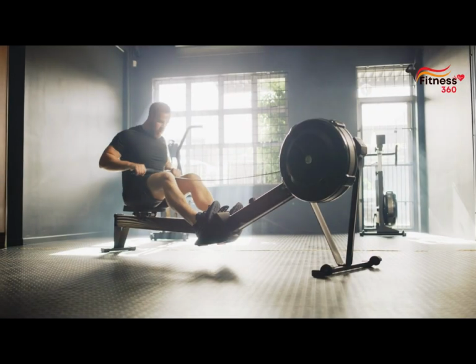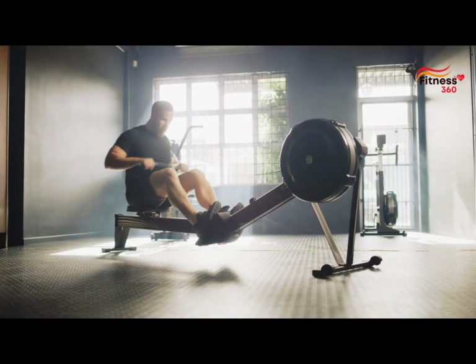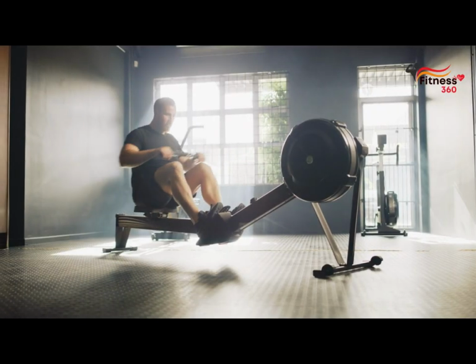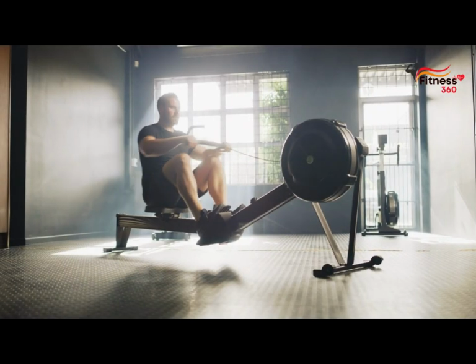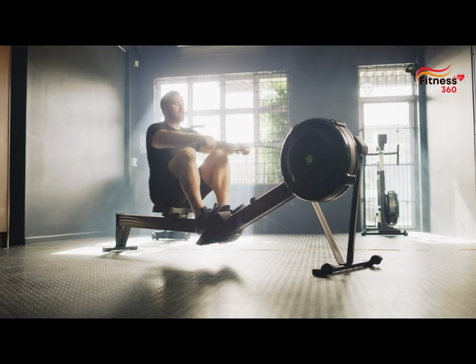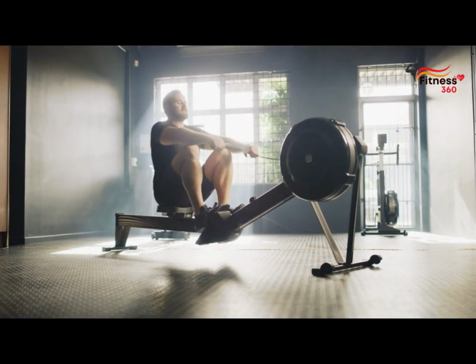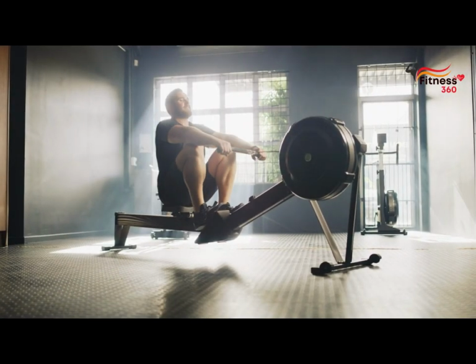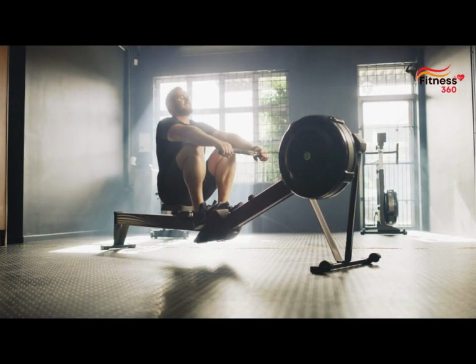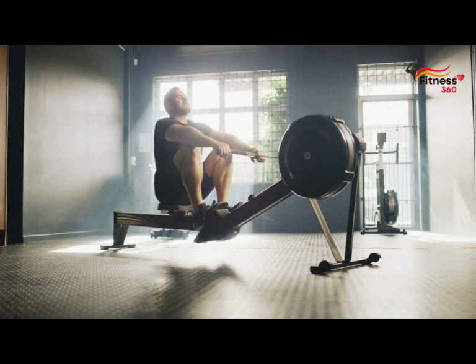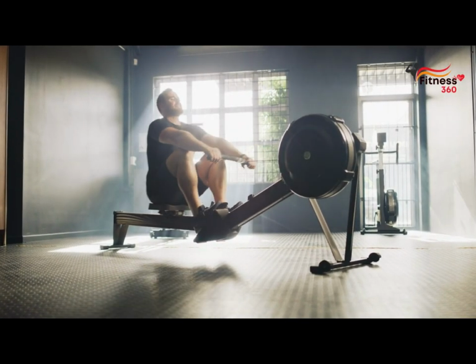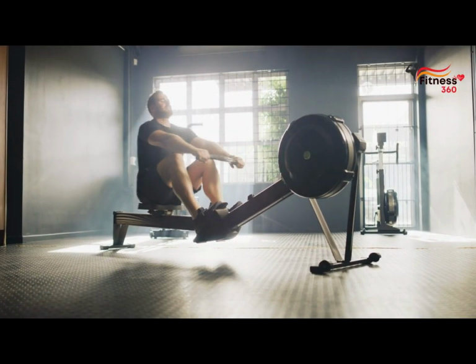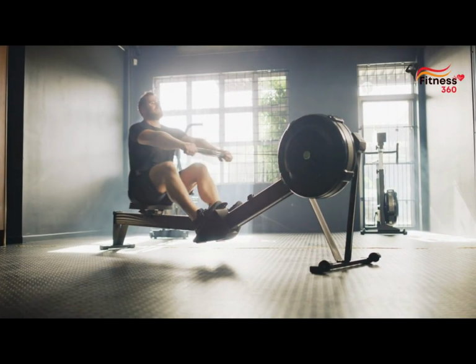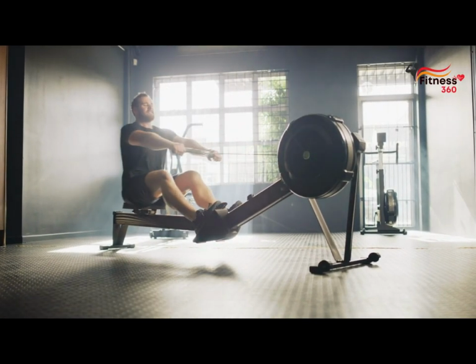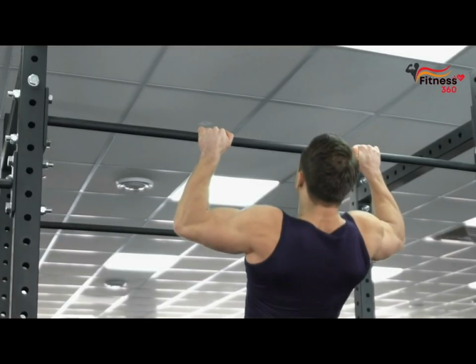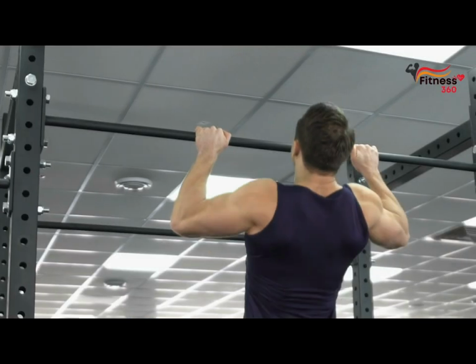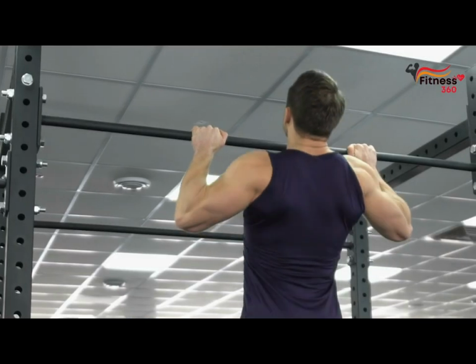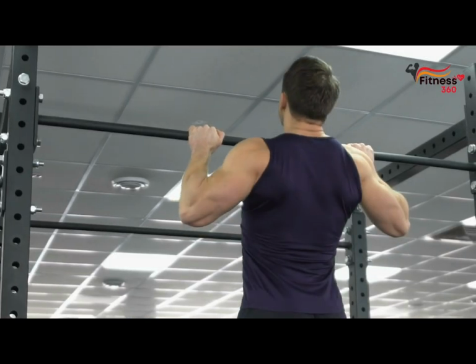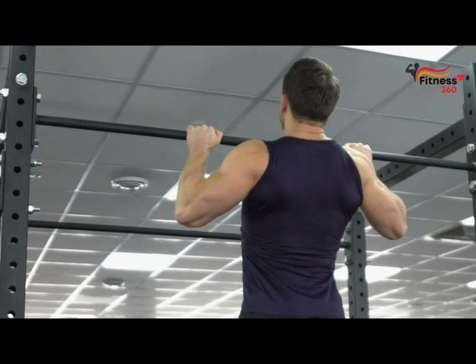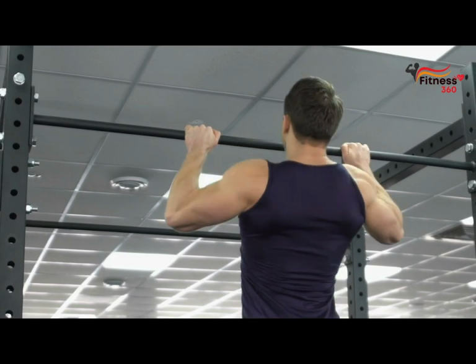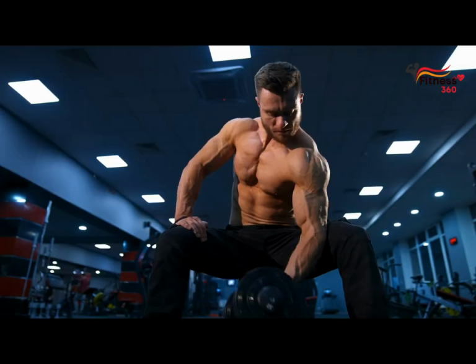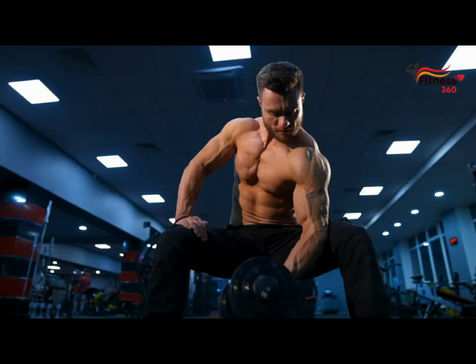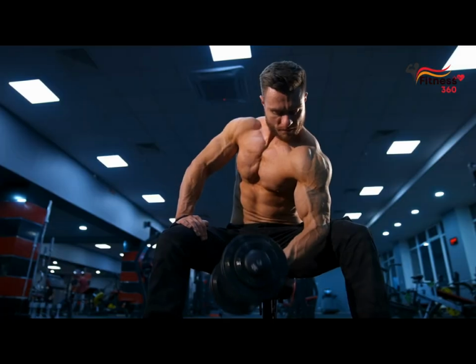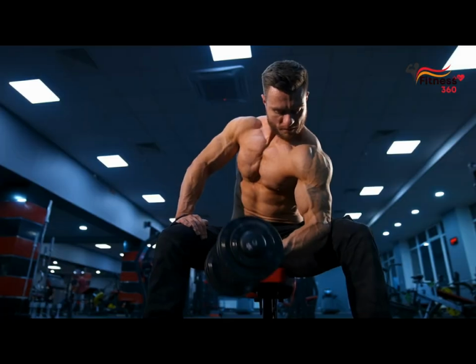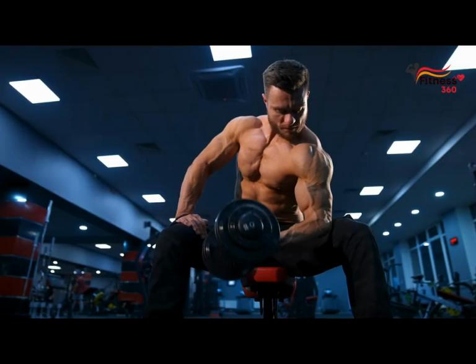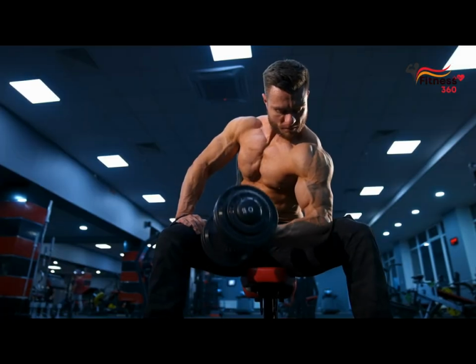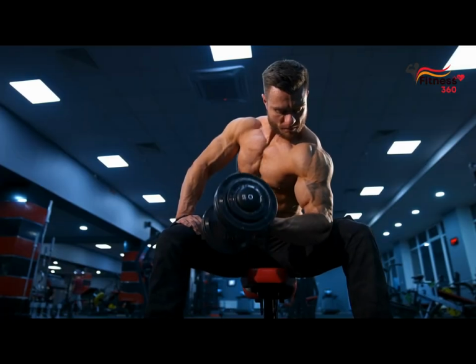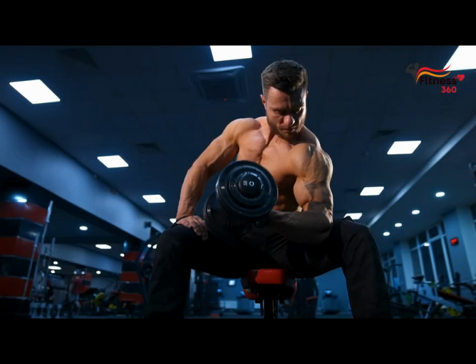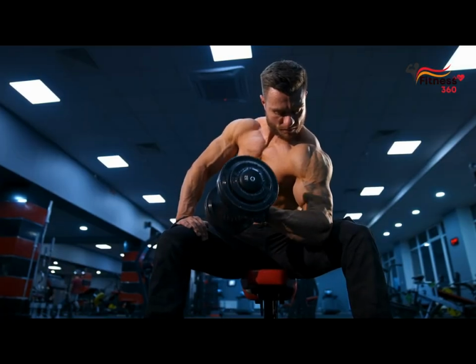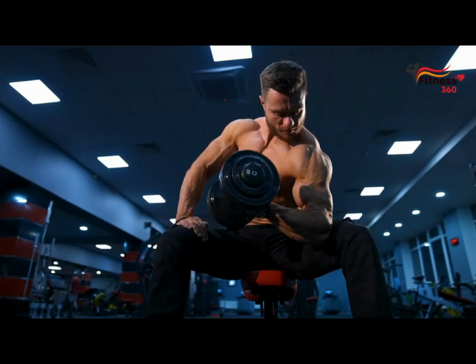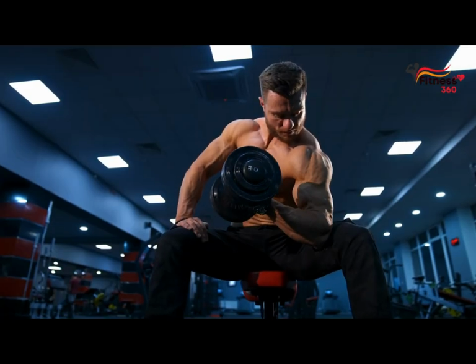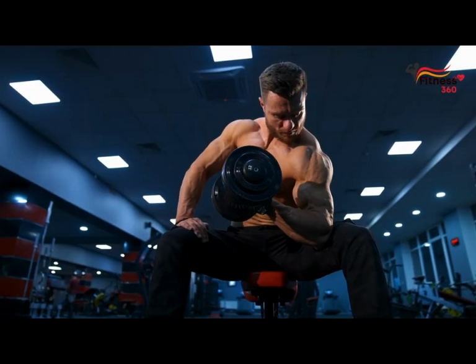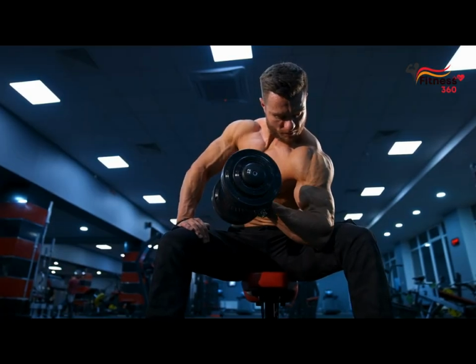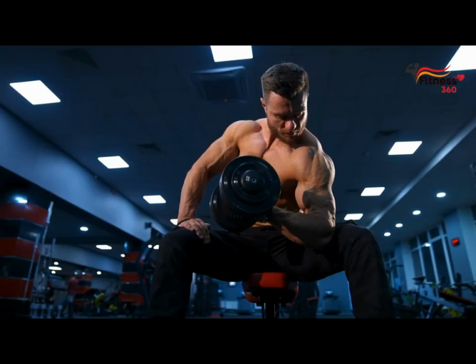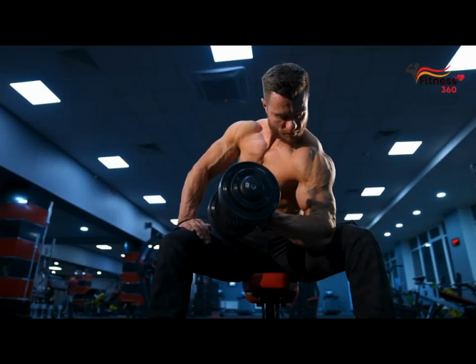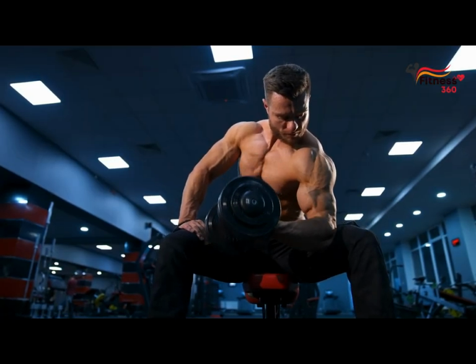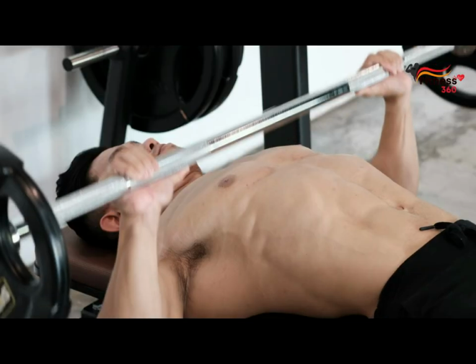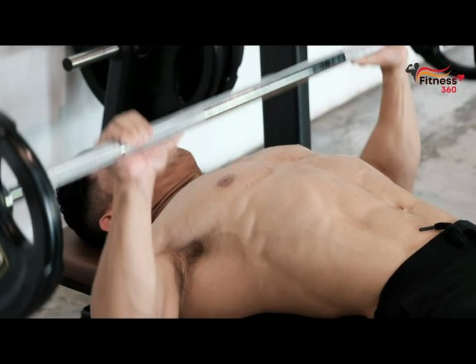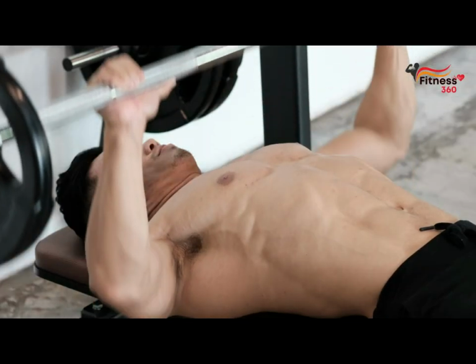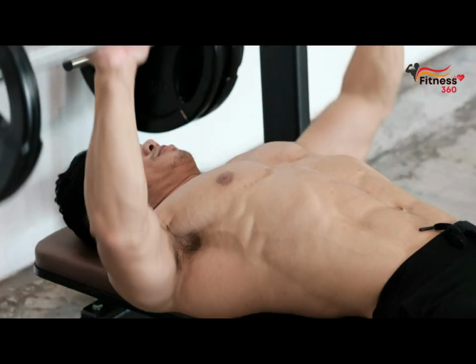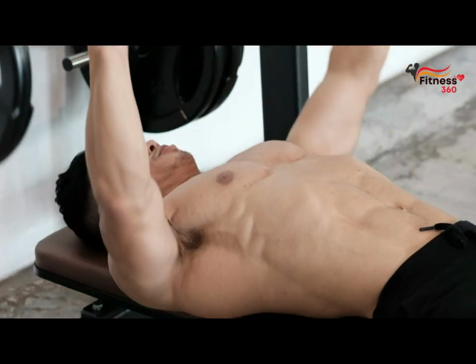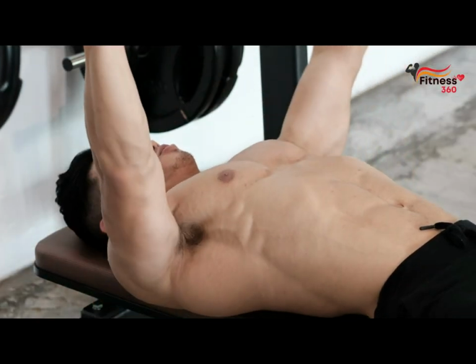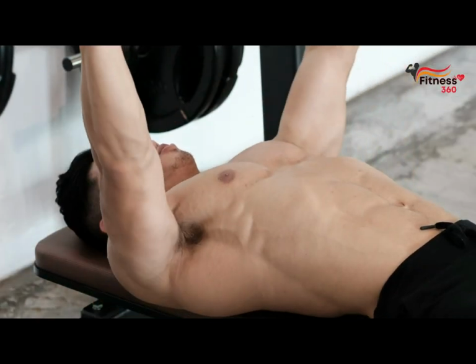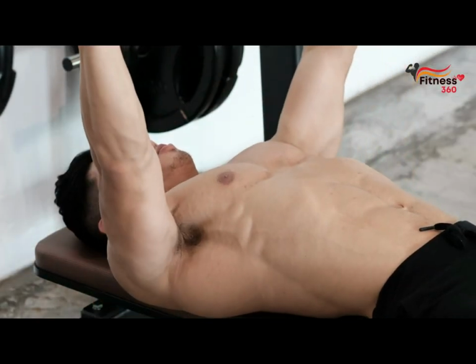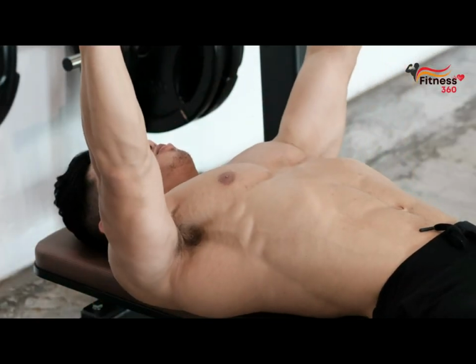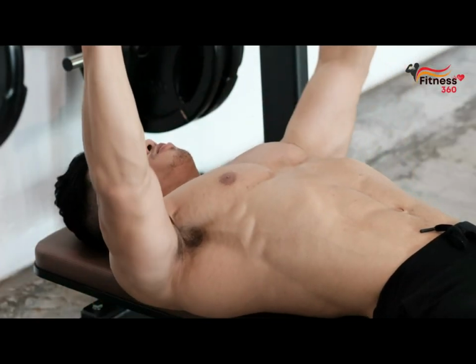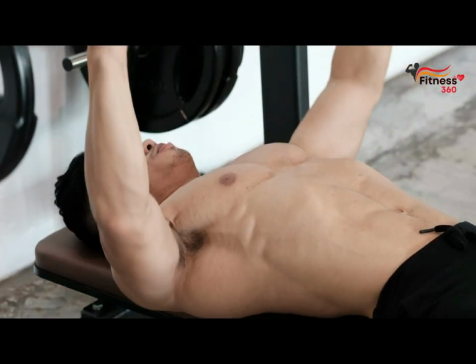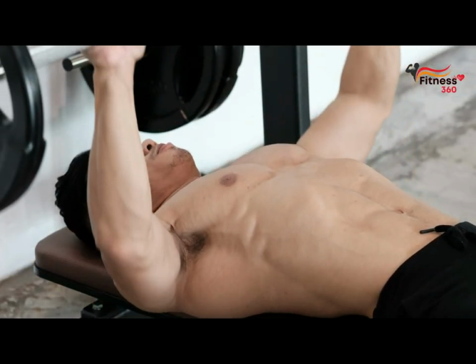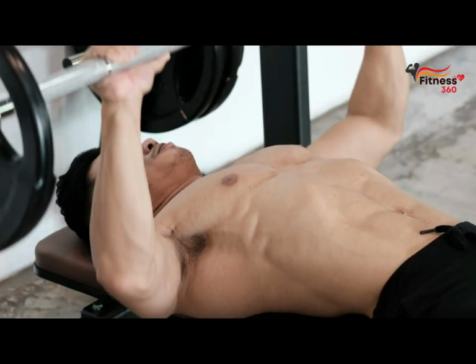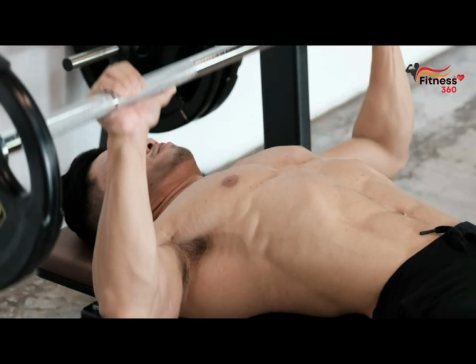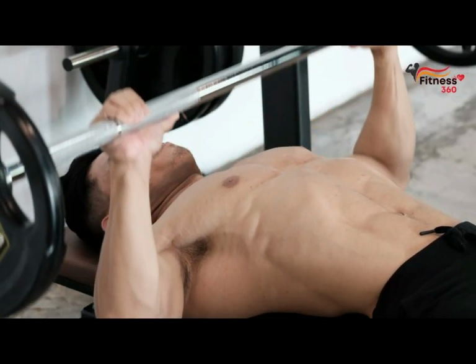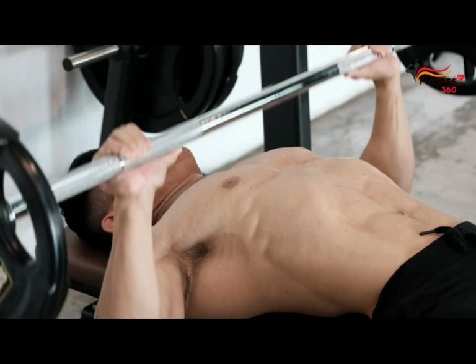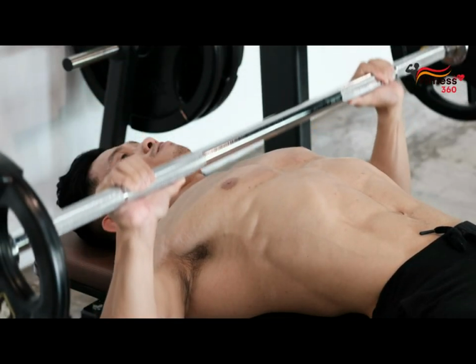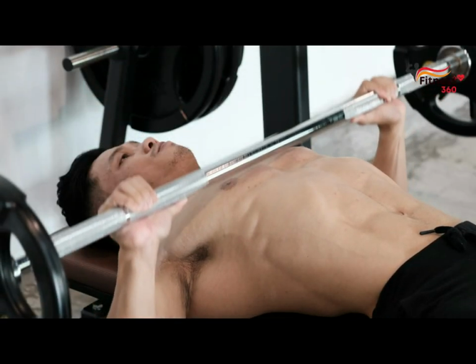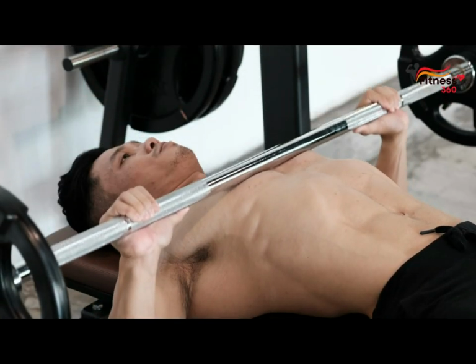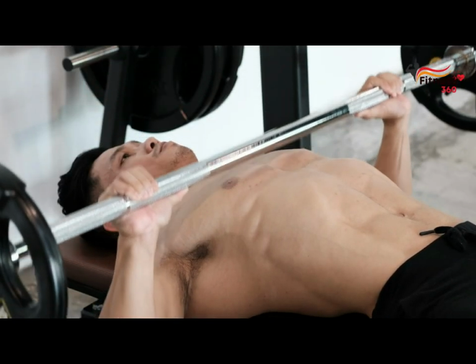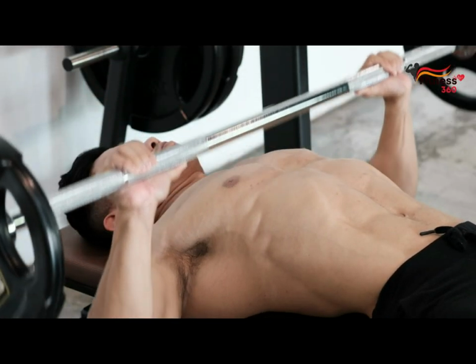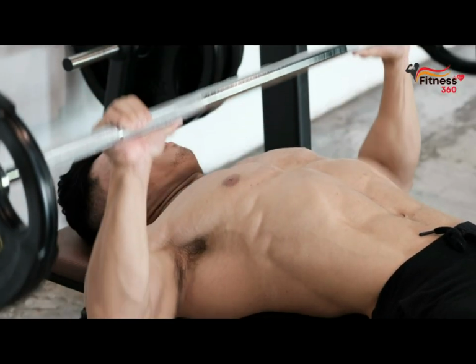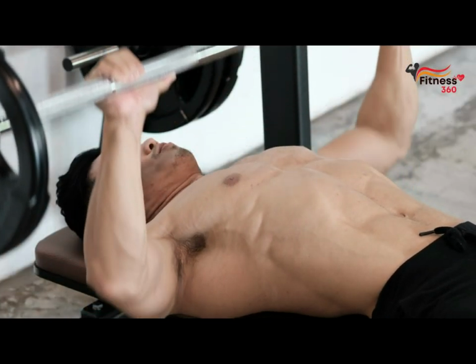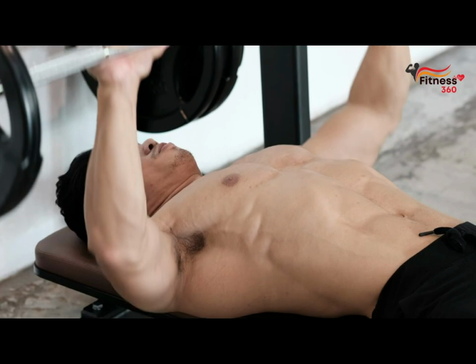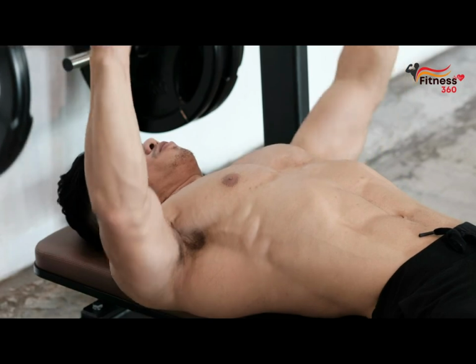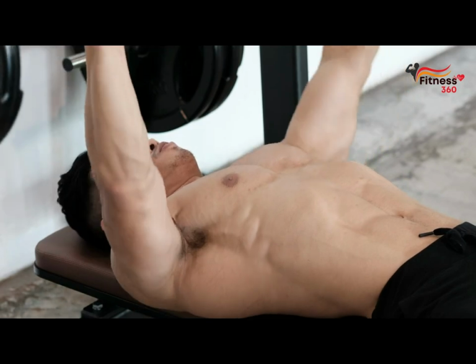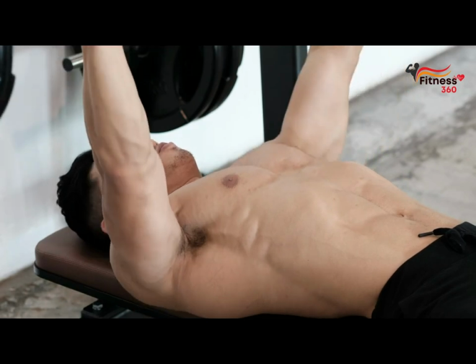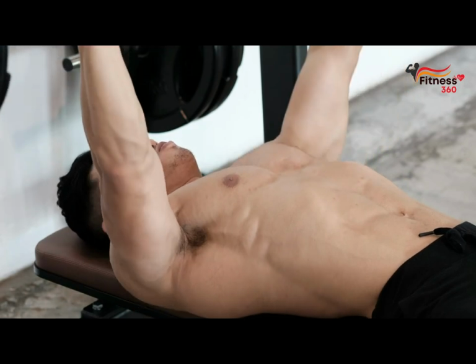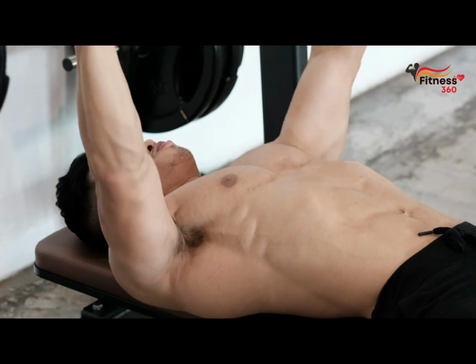This movement is used in rows, pull-ups, and directly in arm curls. In addition, the biceps act as a stabilizer muscle in bench presses.